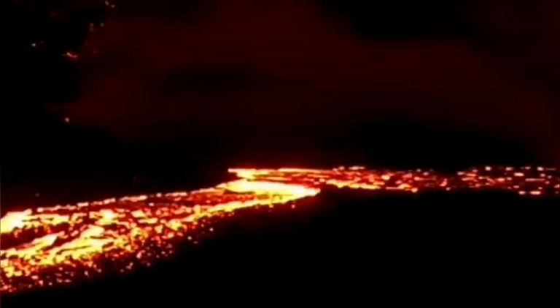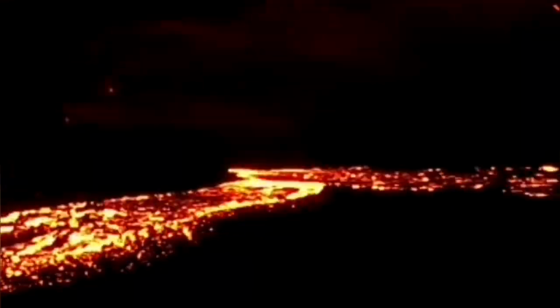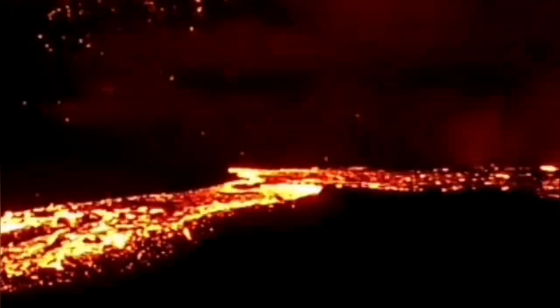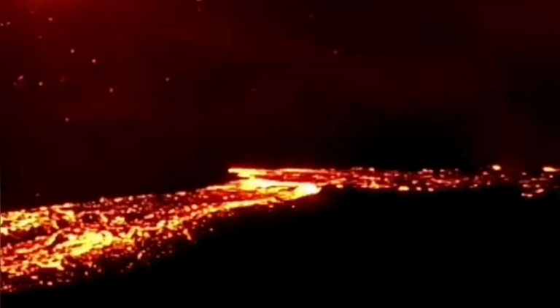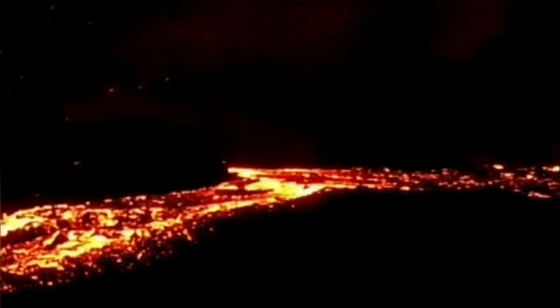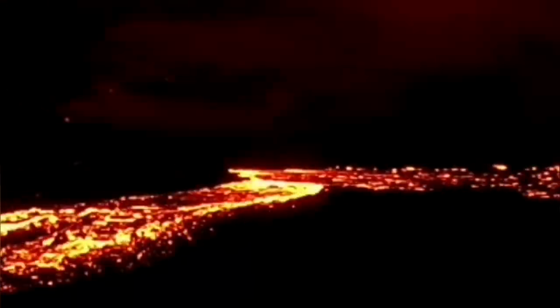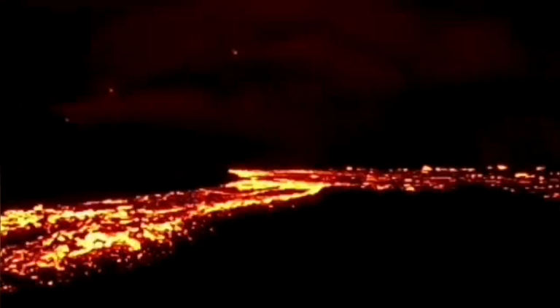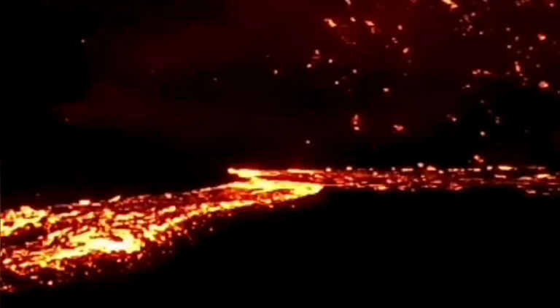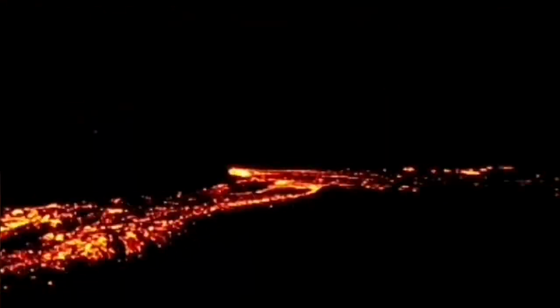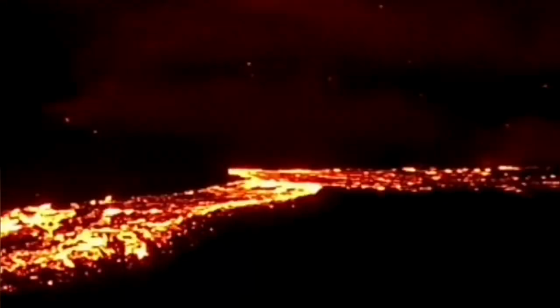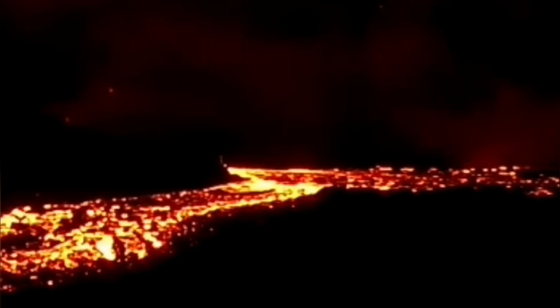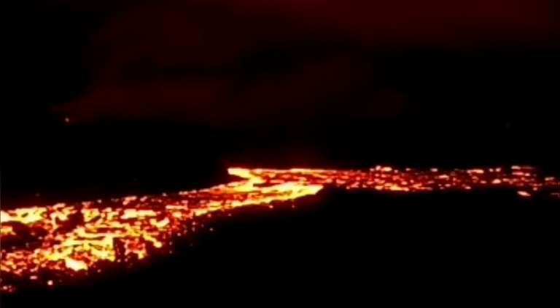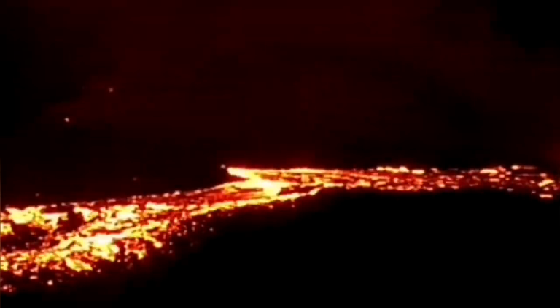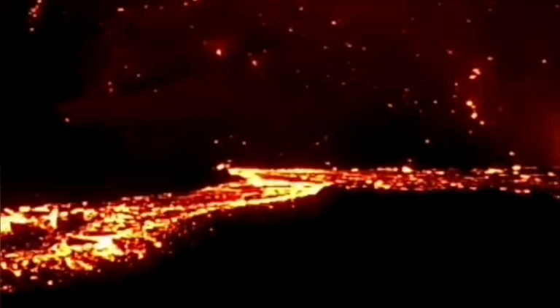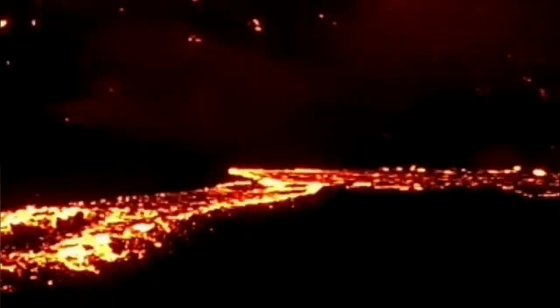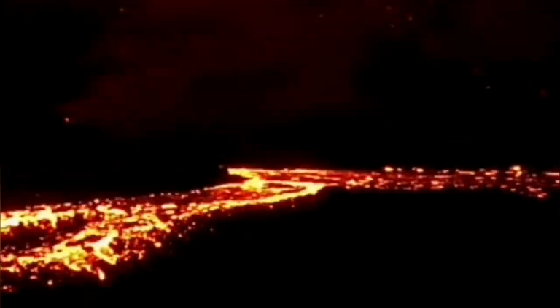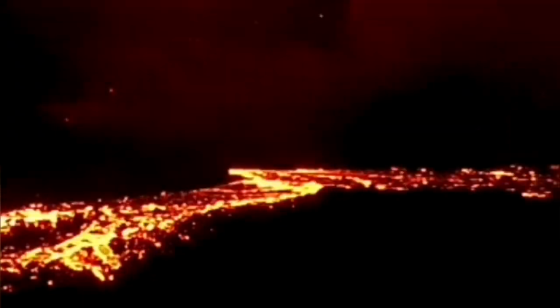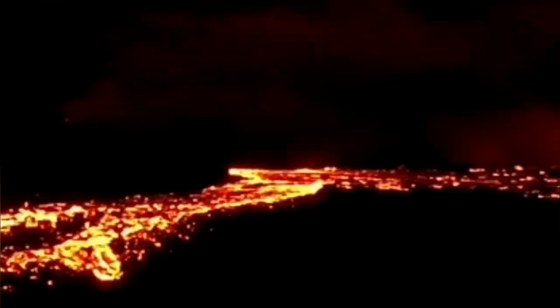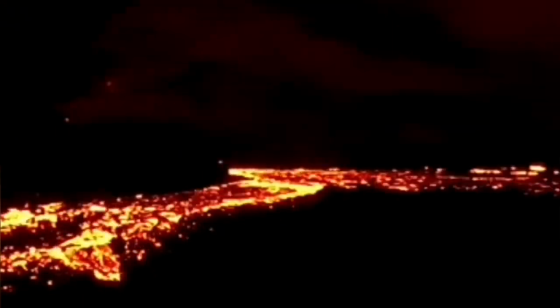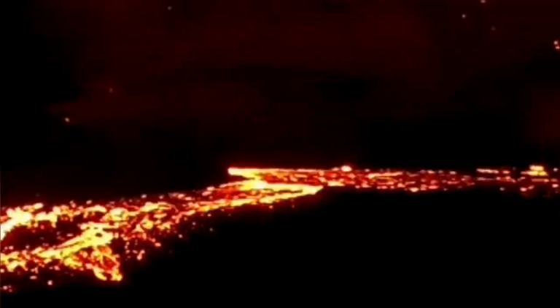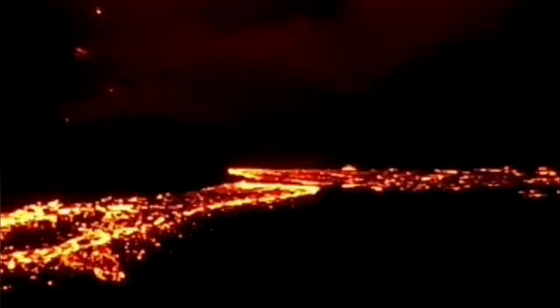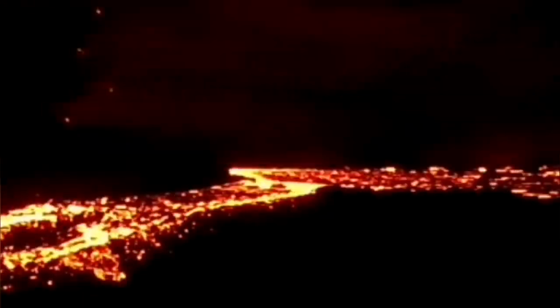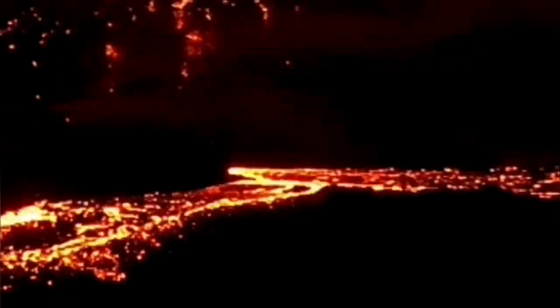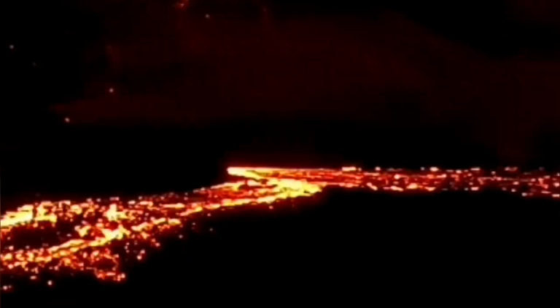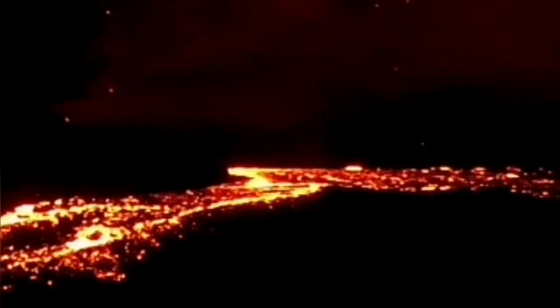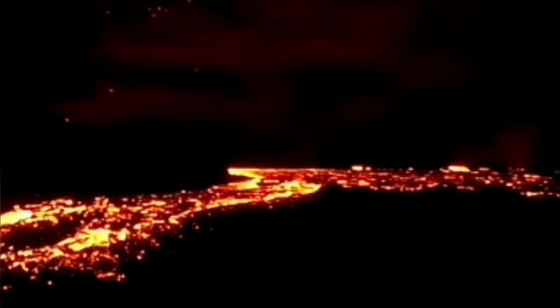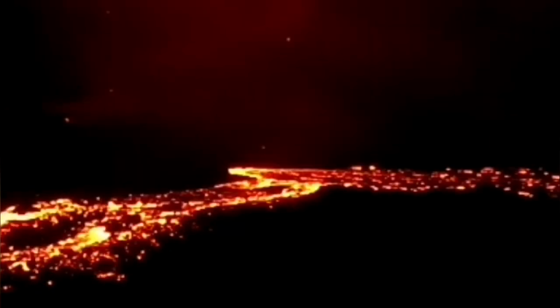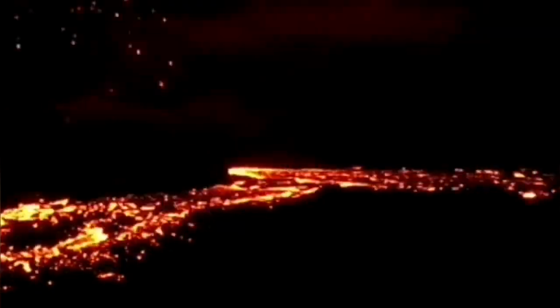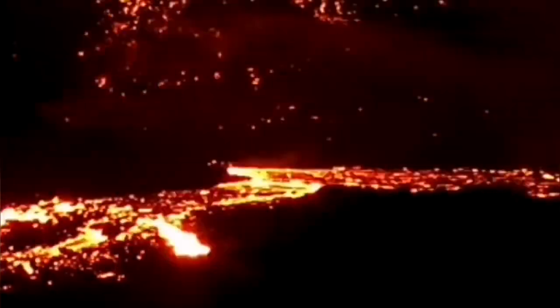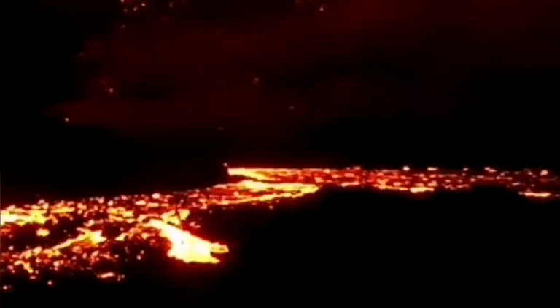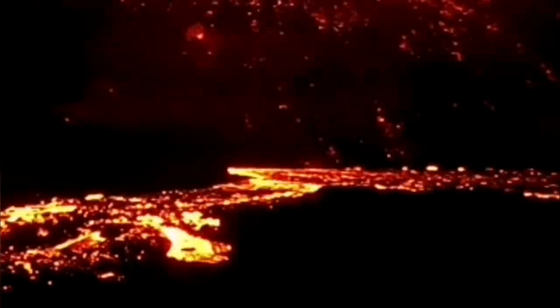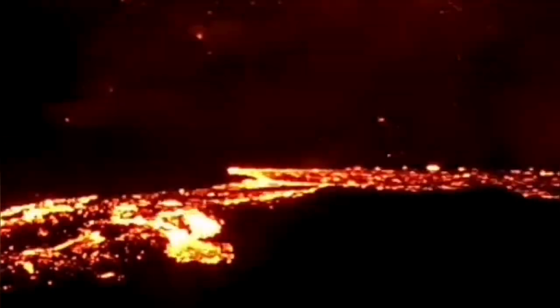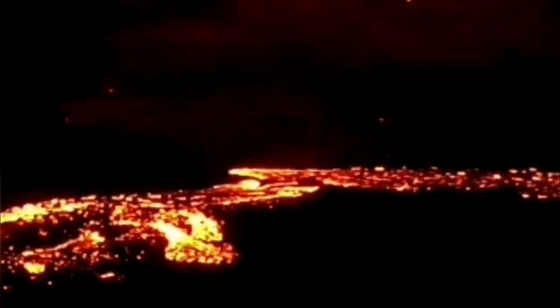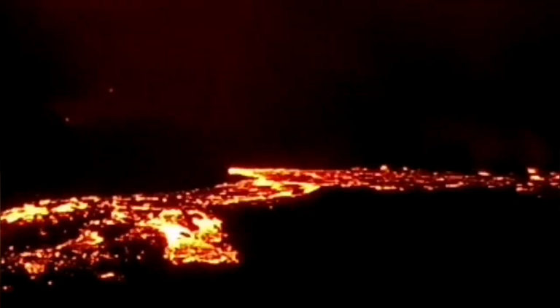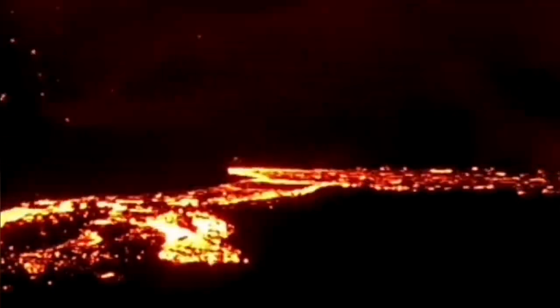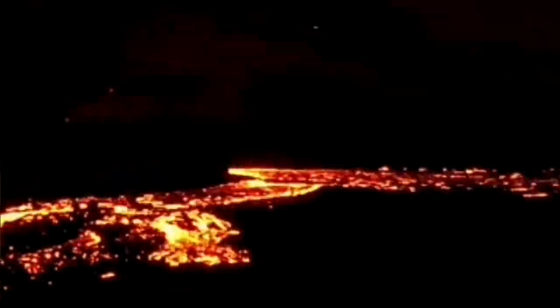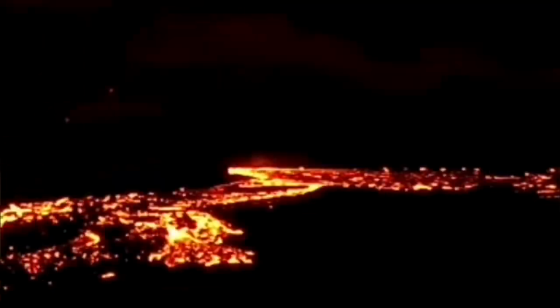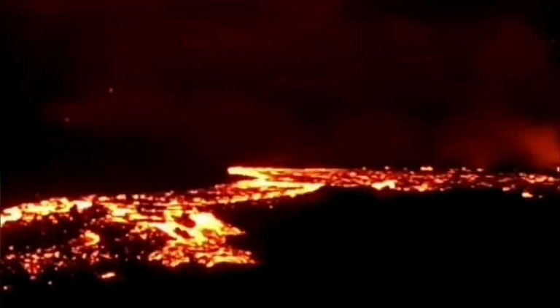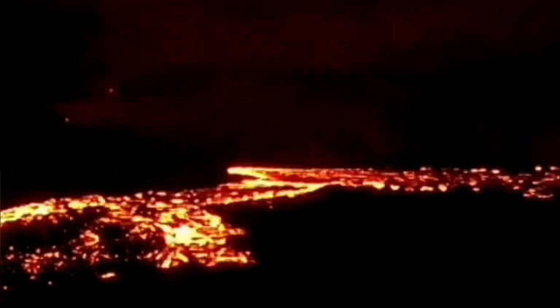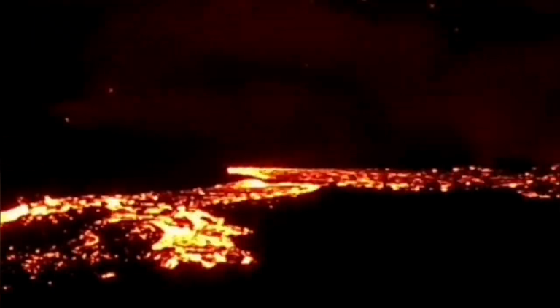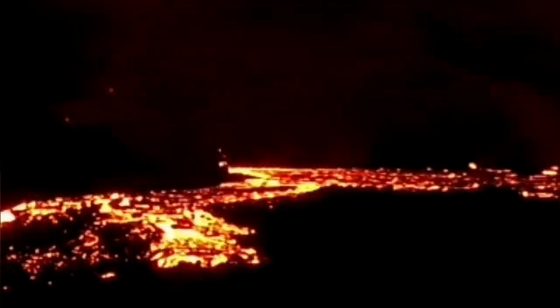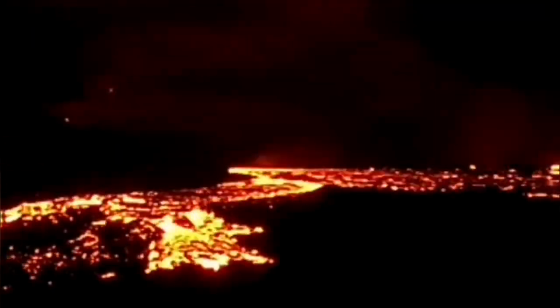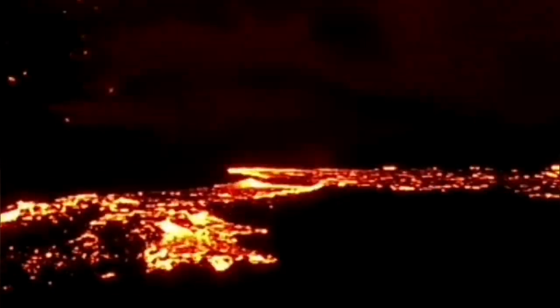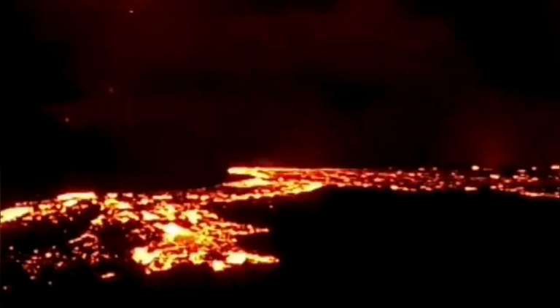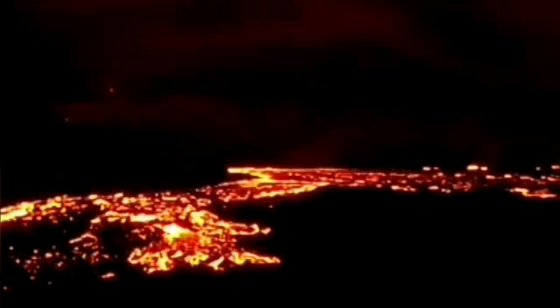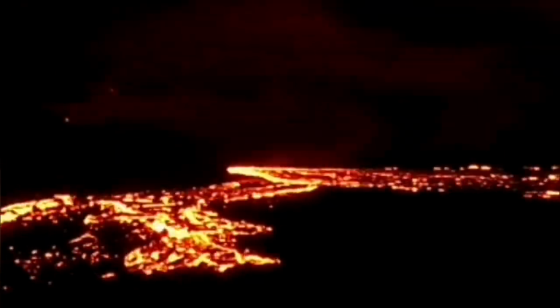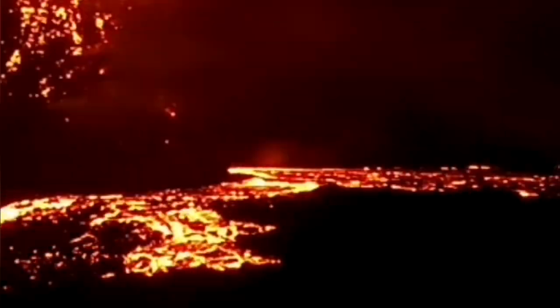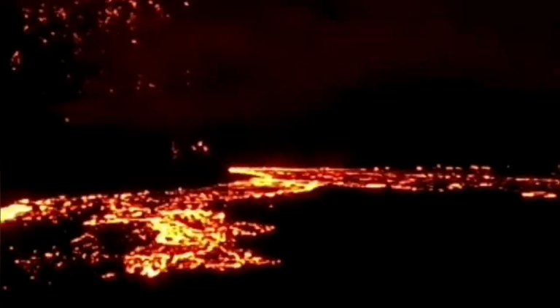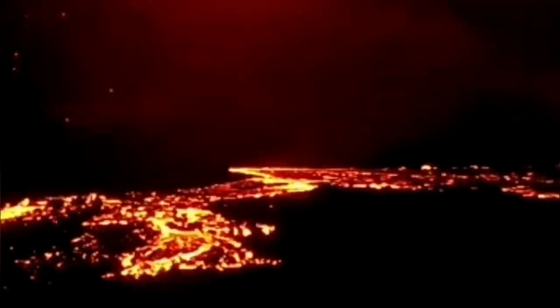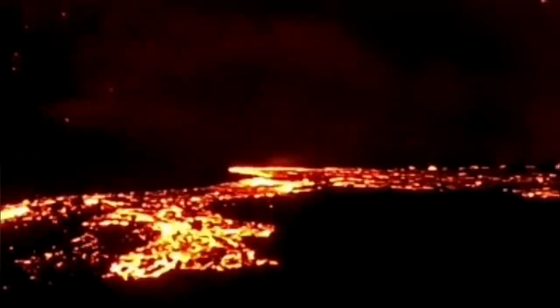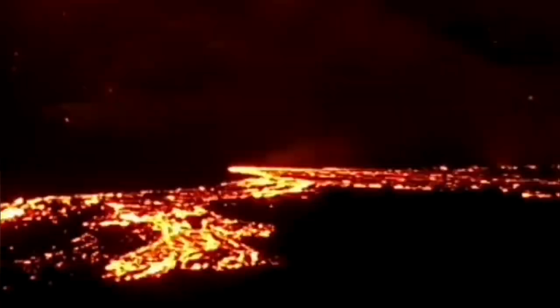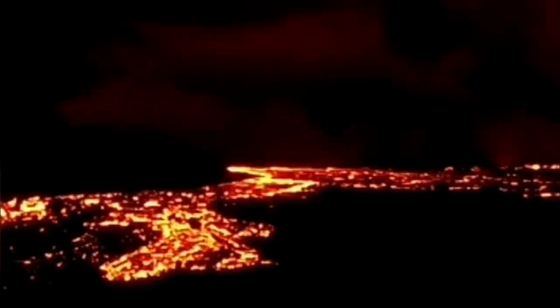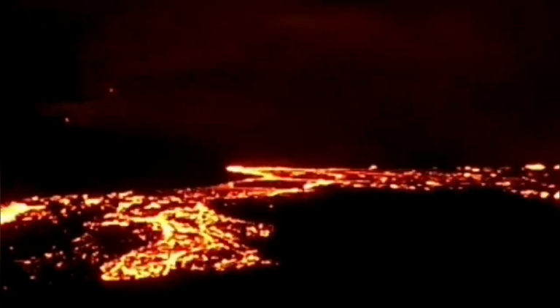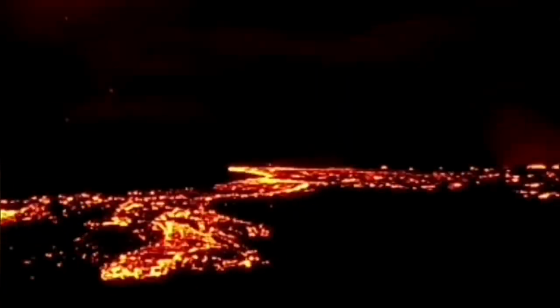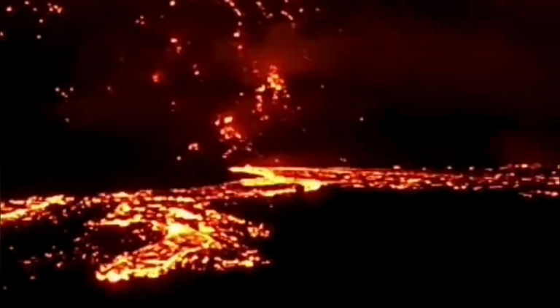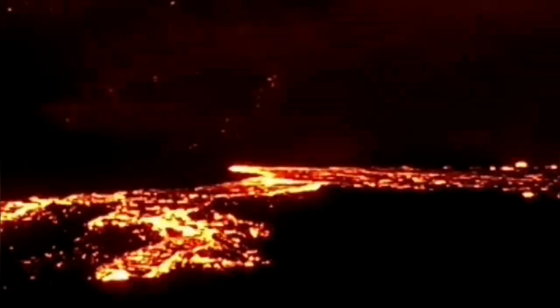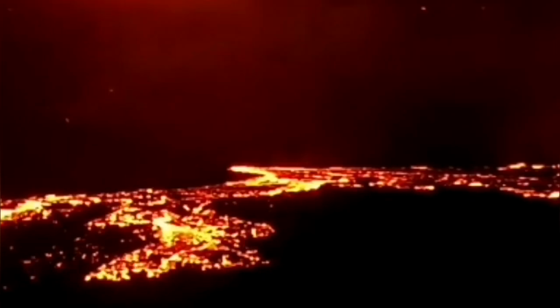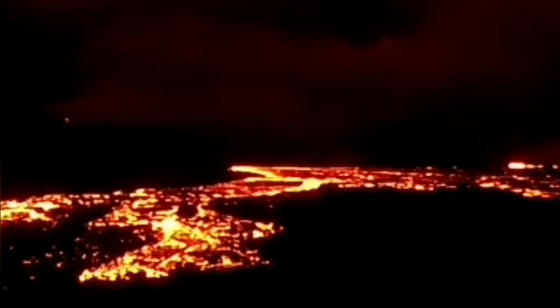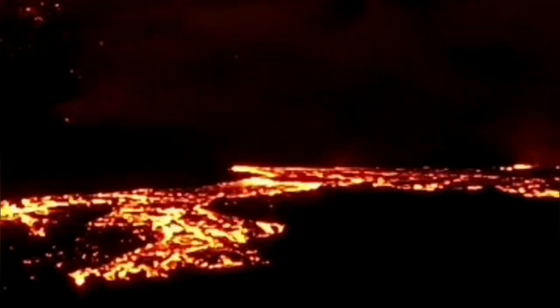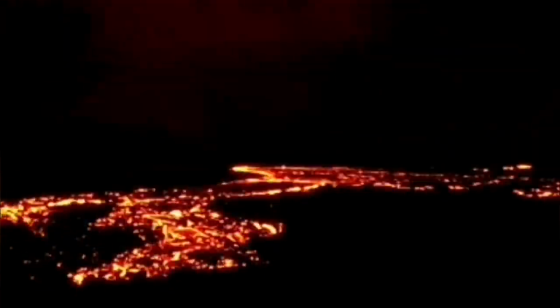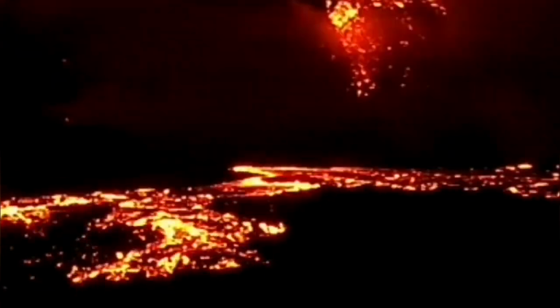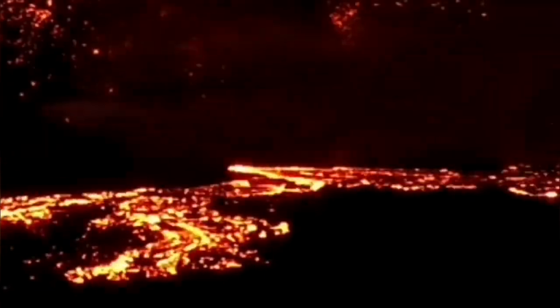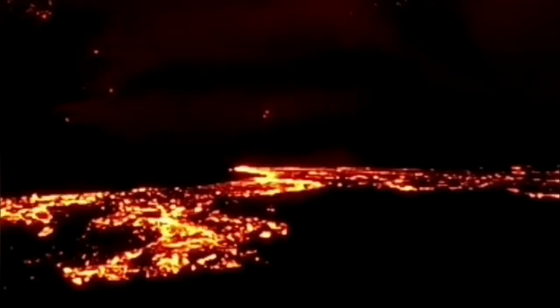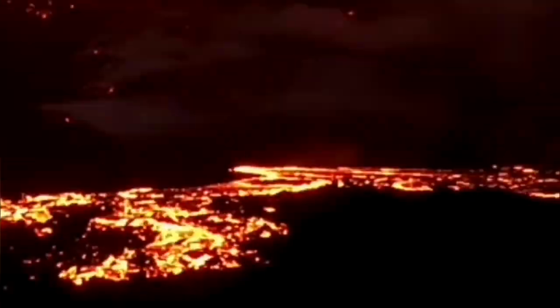That means a burst of lava was happening in that moment in time — the eruption was a little bit more active.